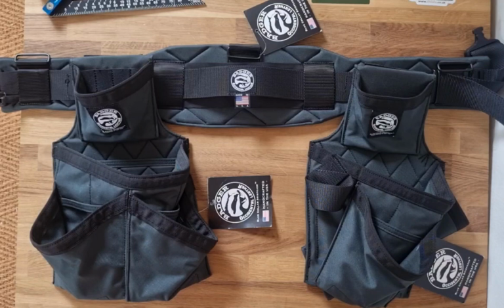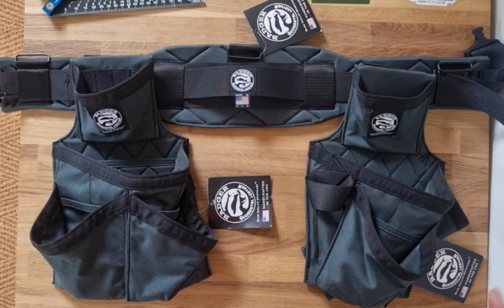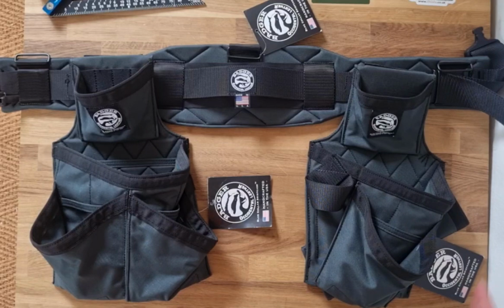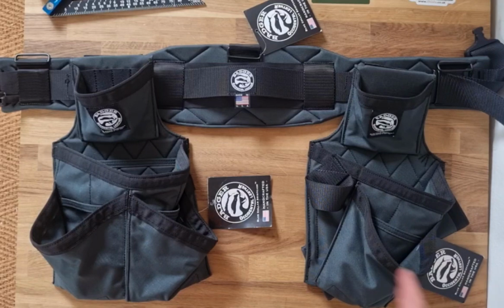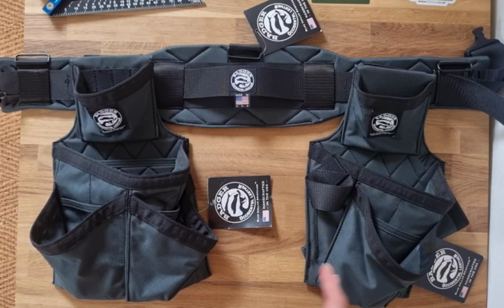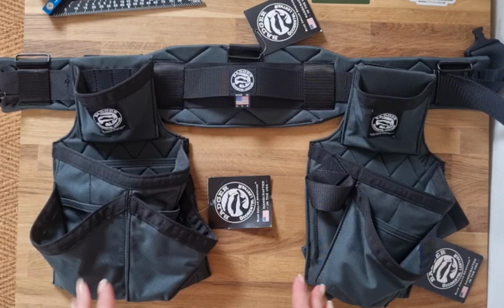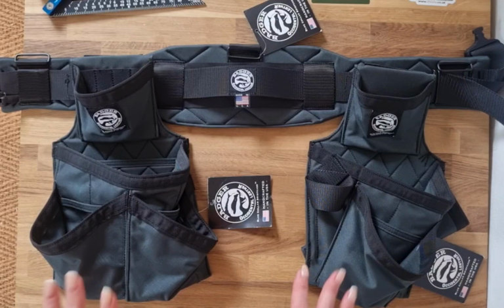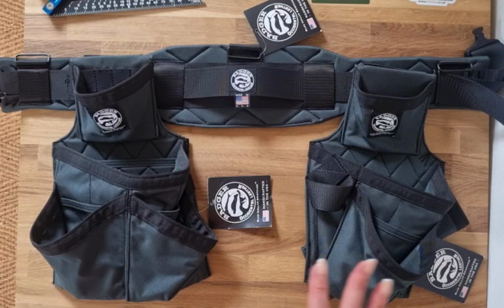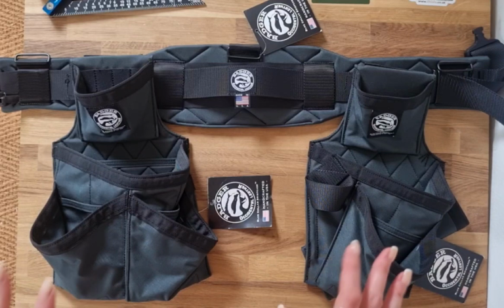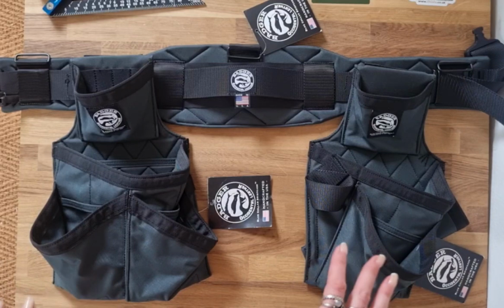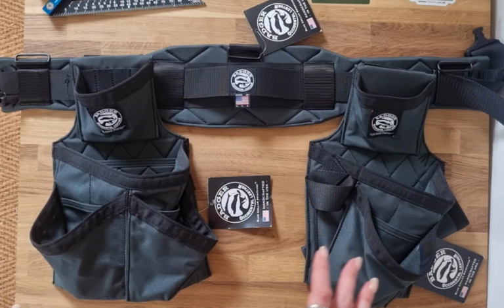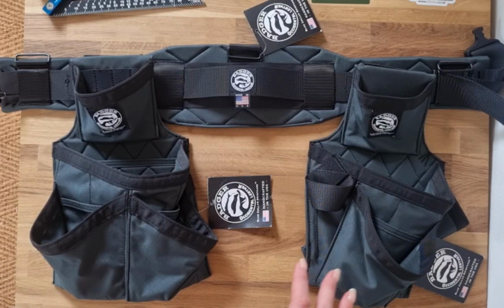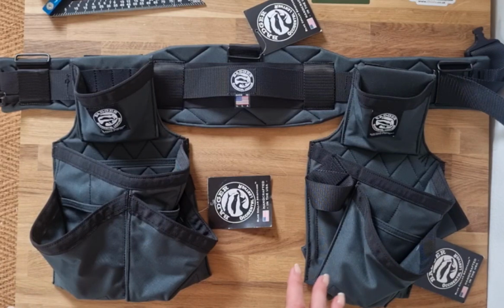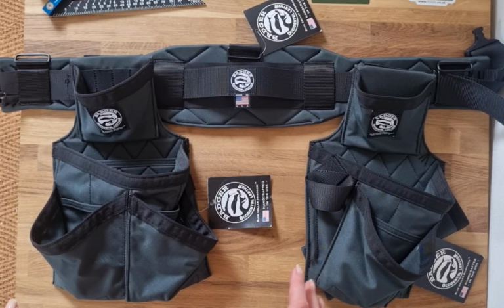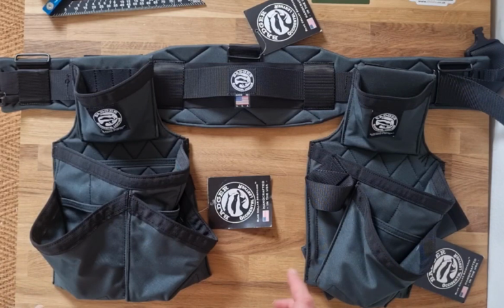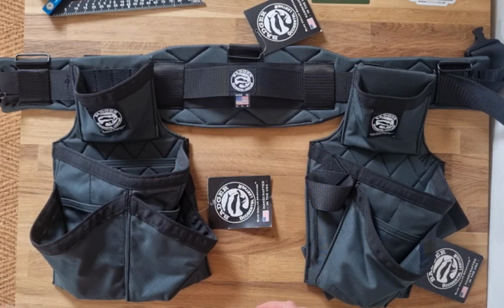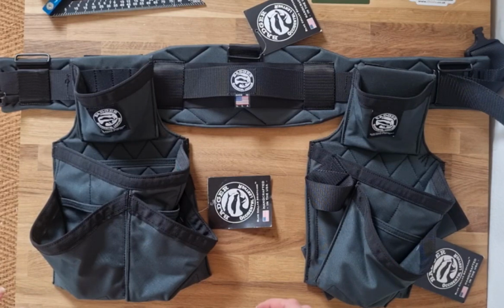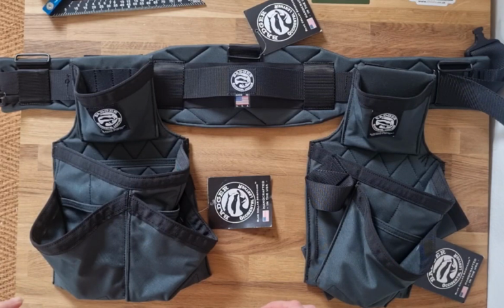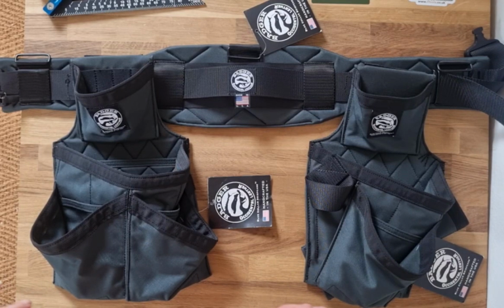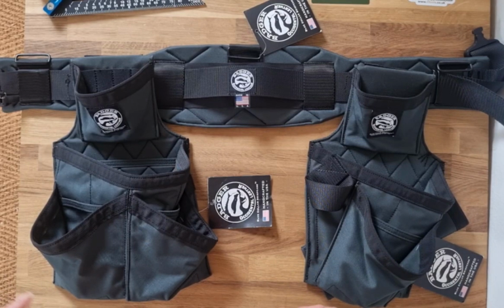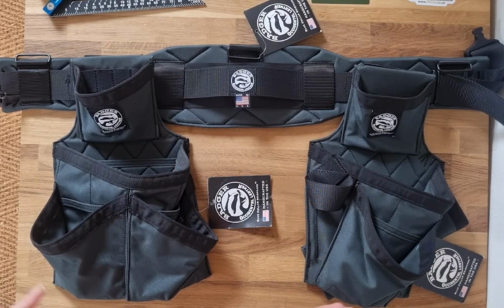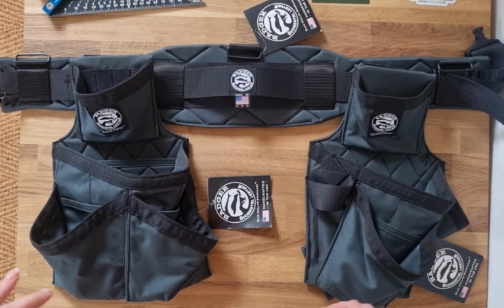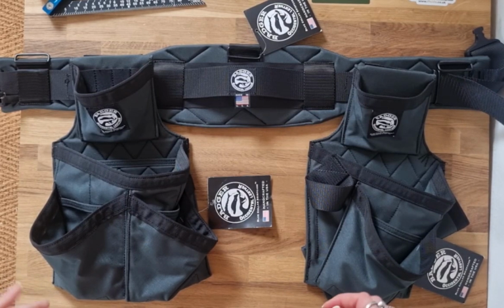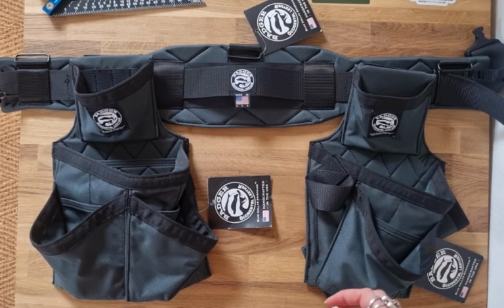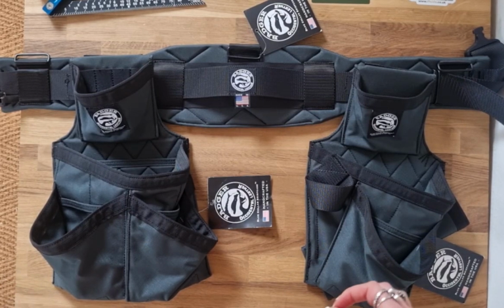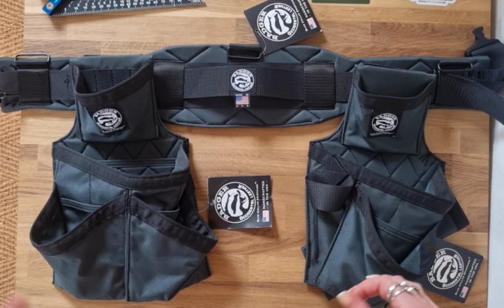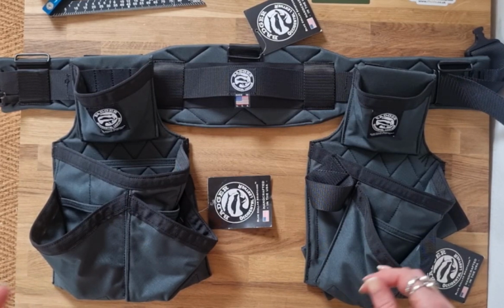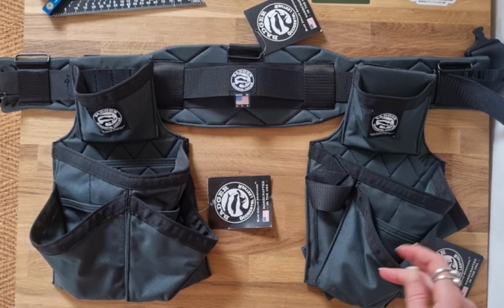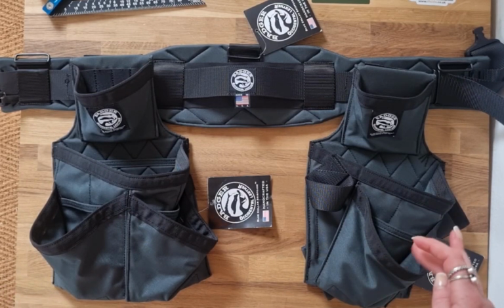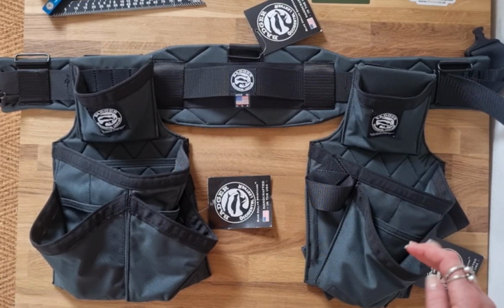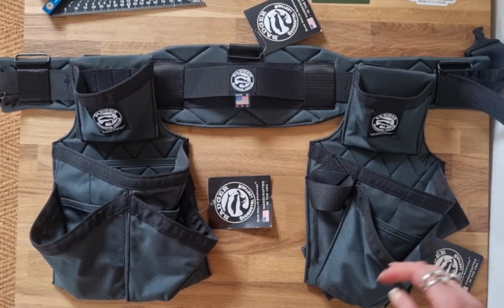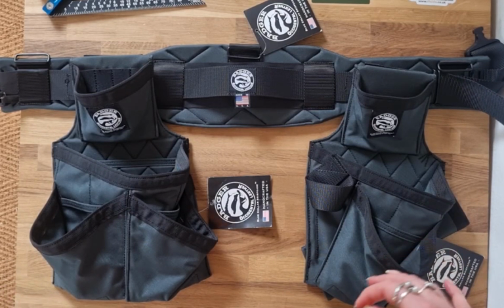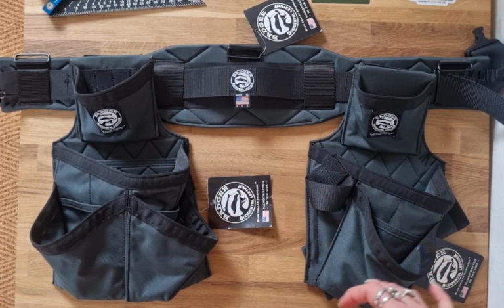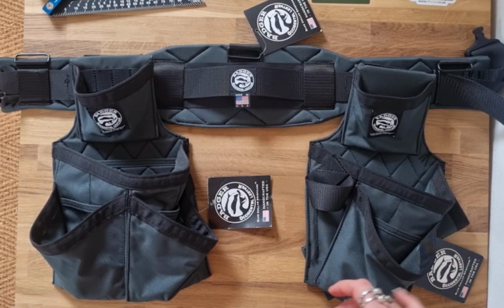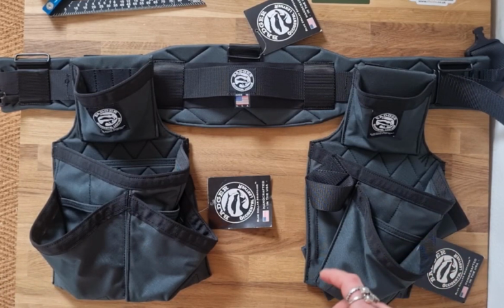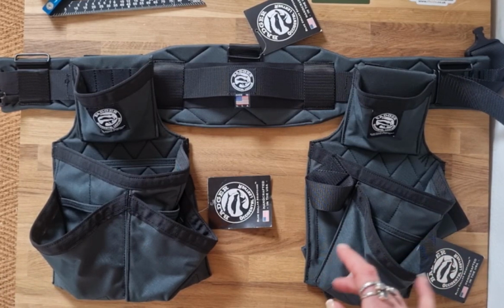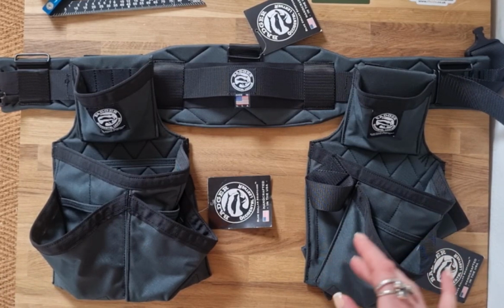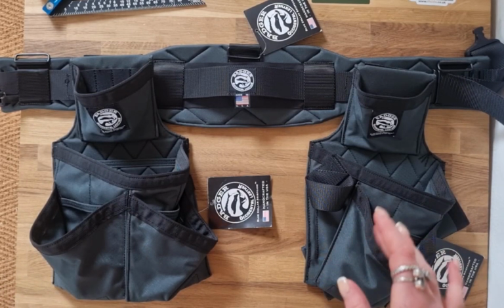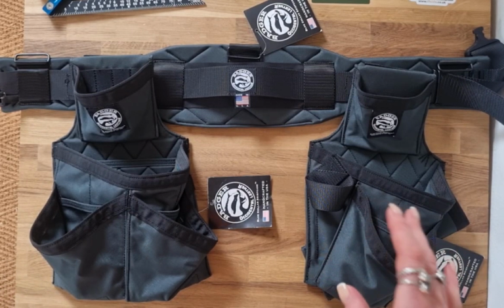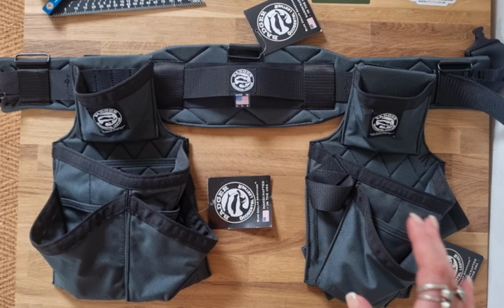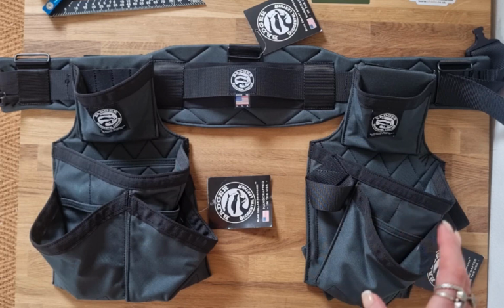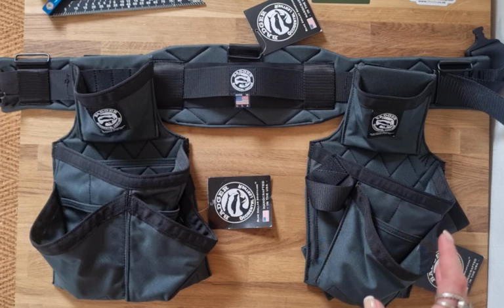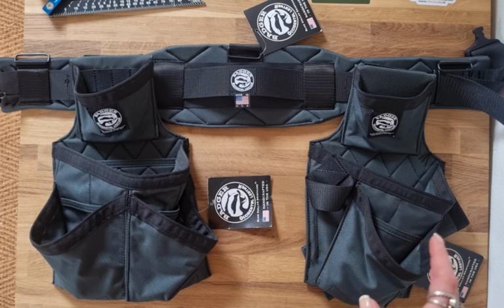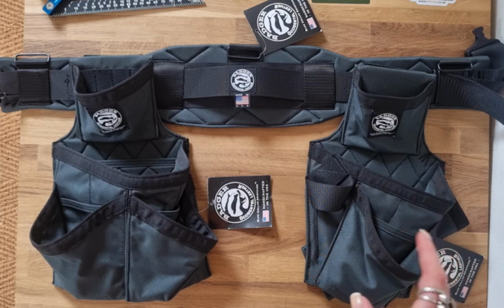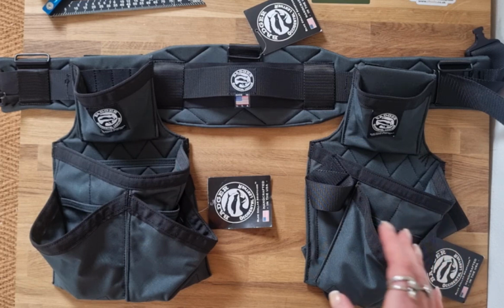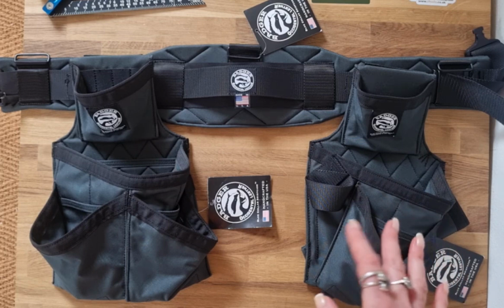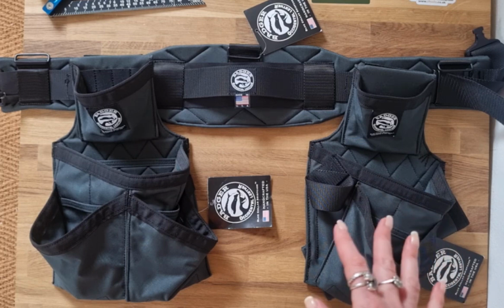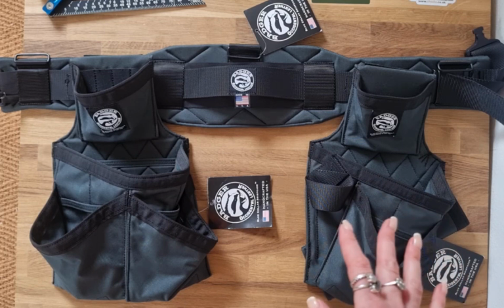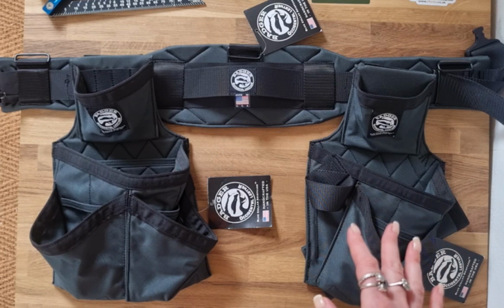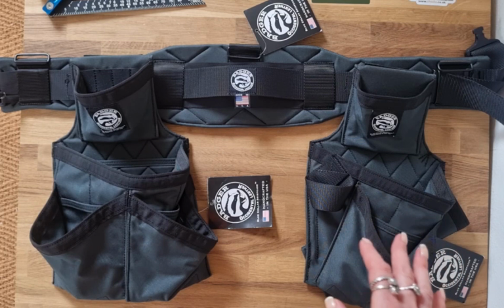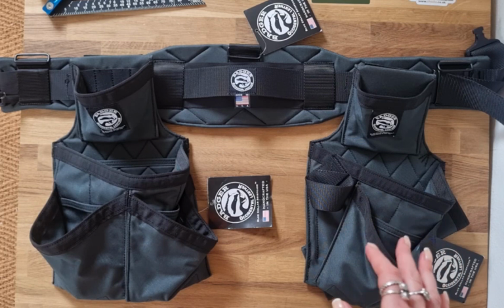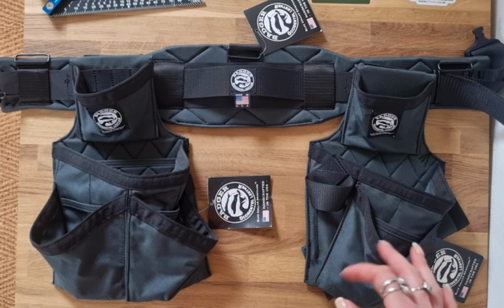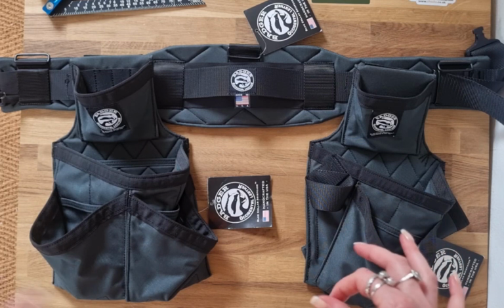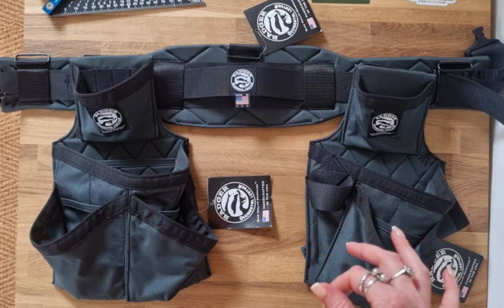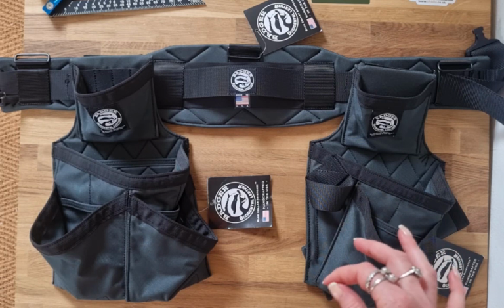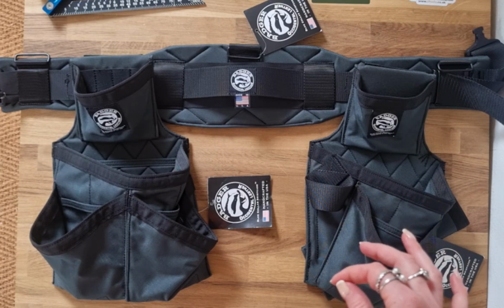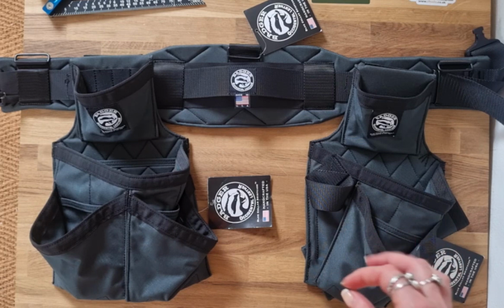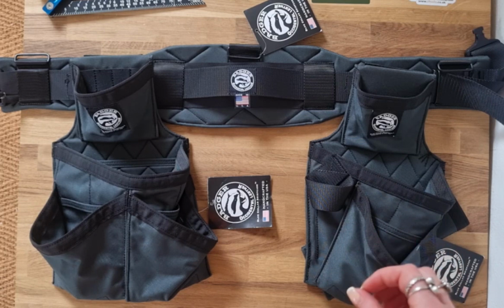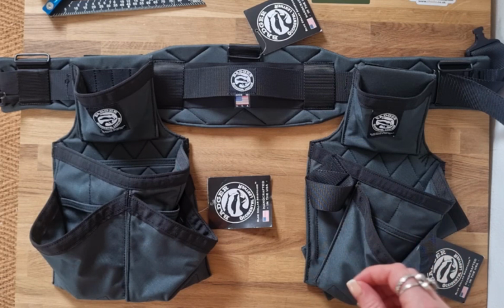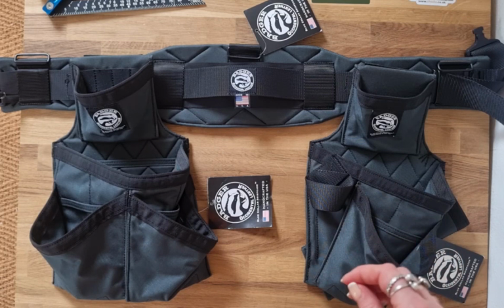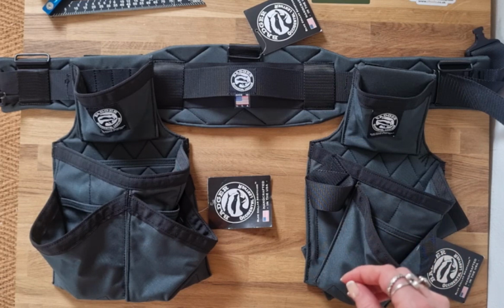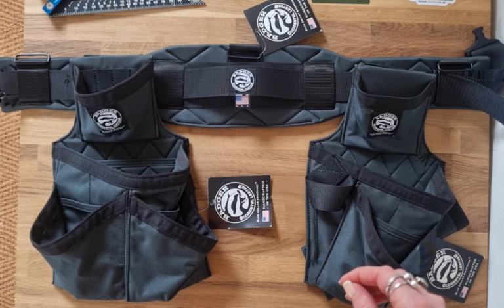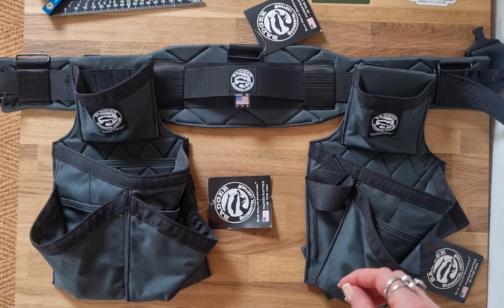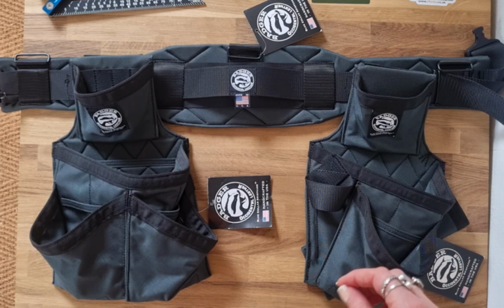Hi guys, I'm just going to run you through the Badger carpenter tool belt set. This is one of two sets that Badger offer off the shelf currently.